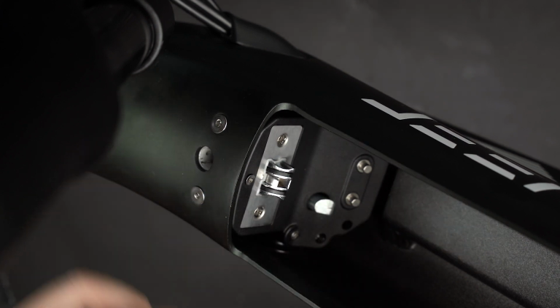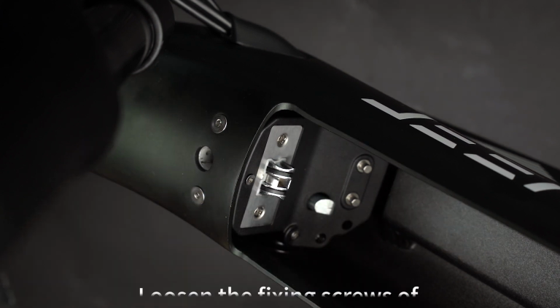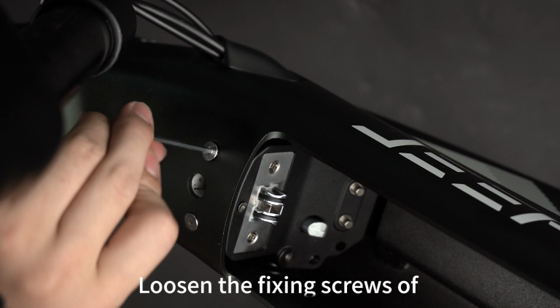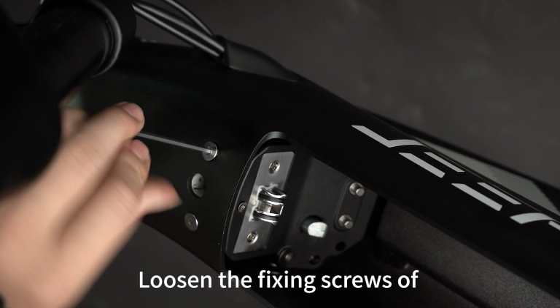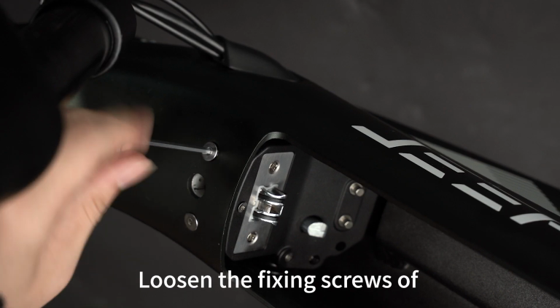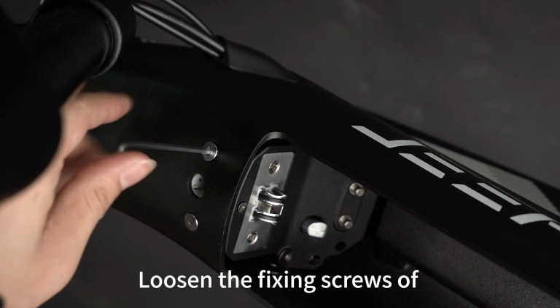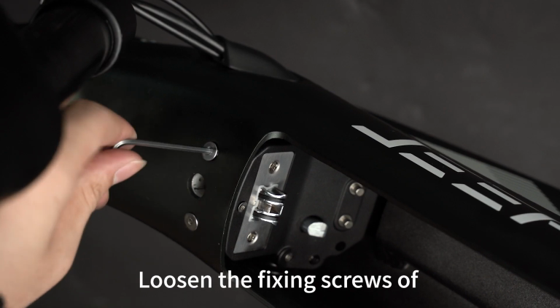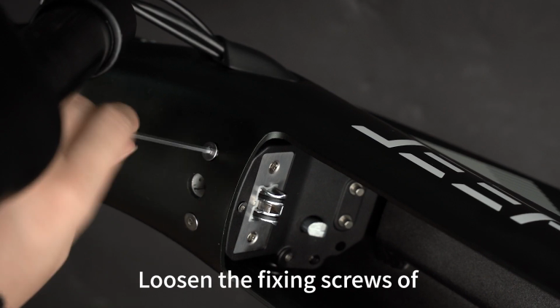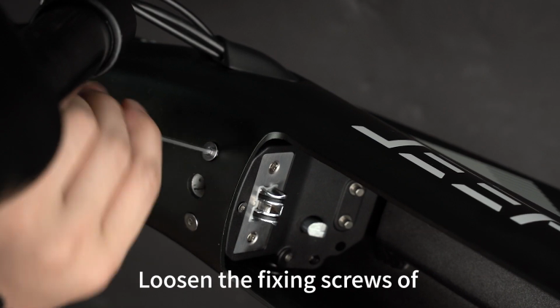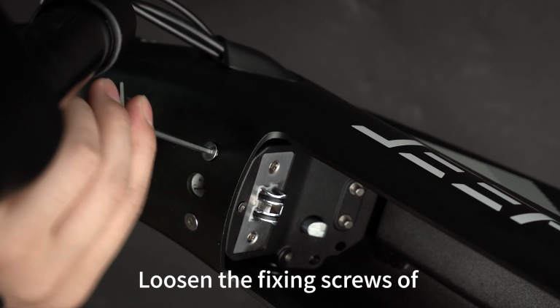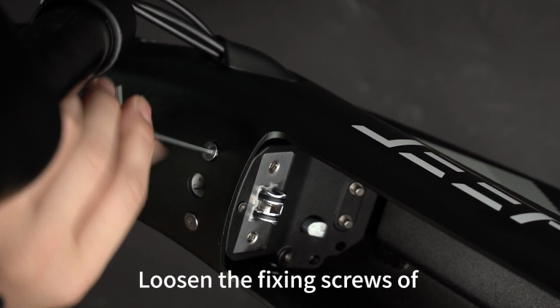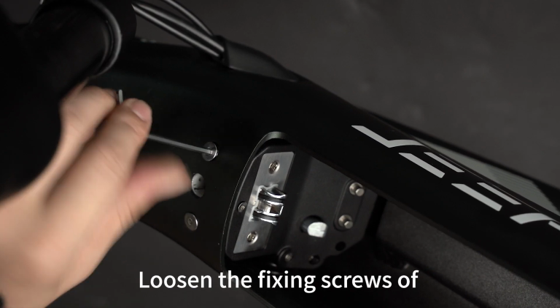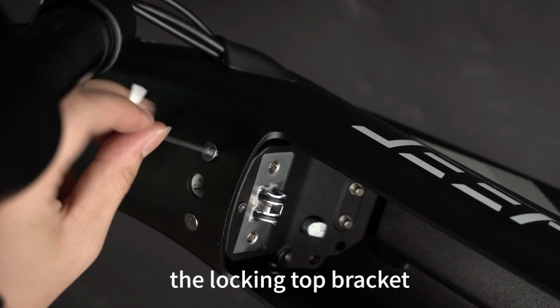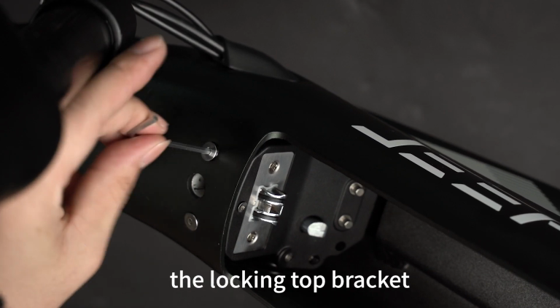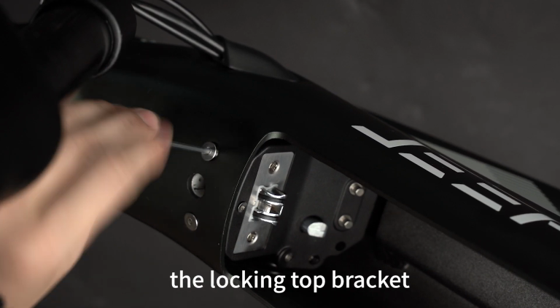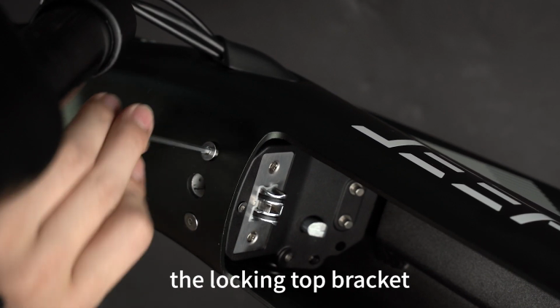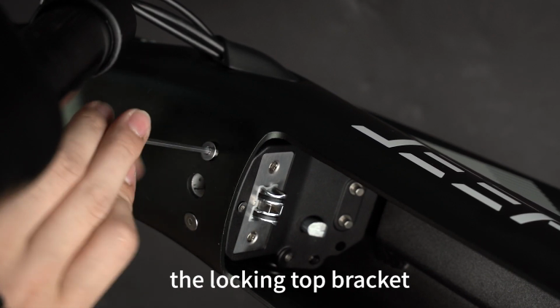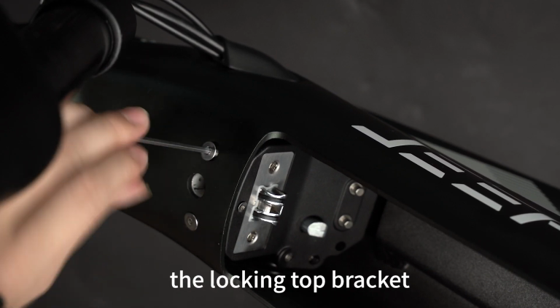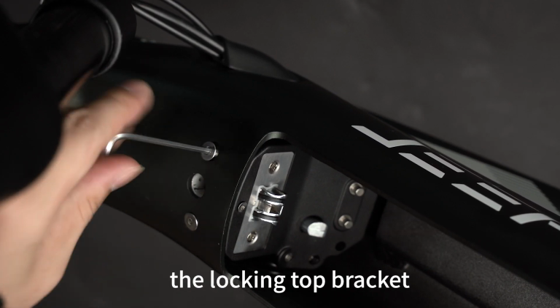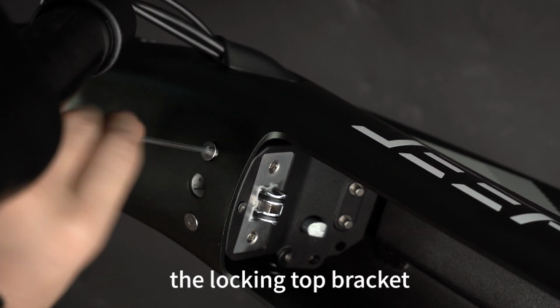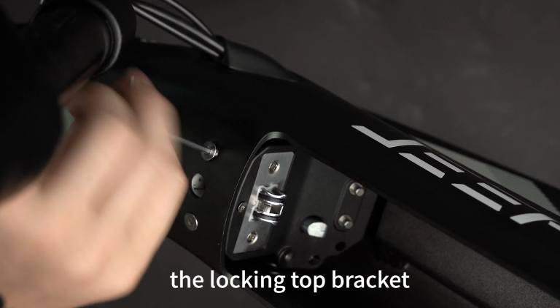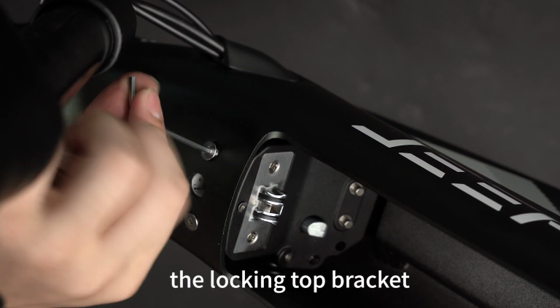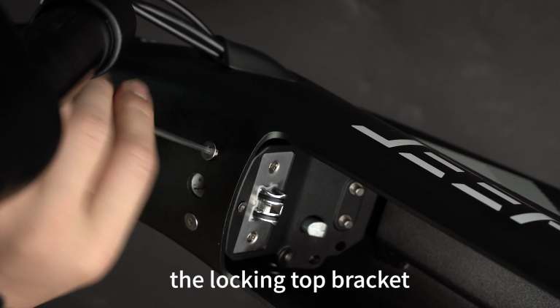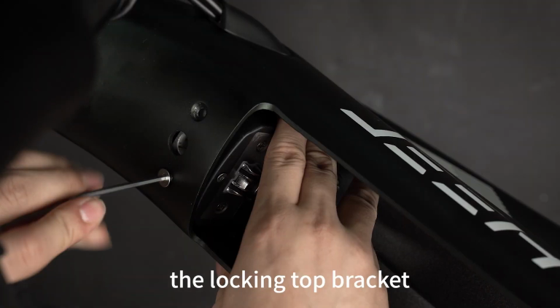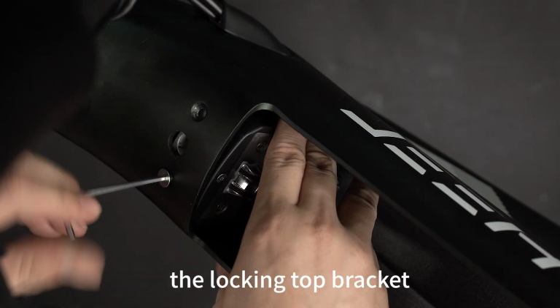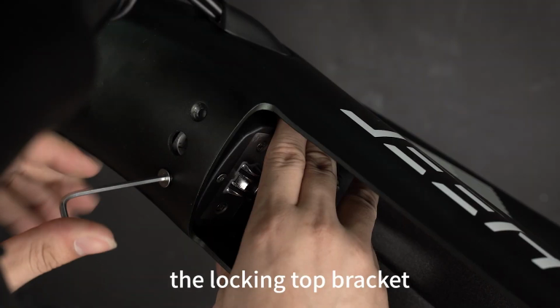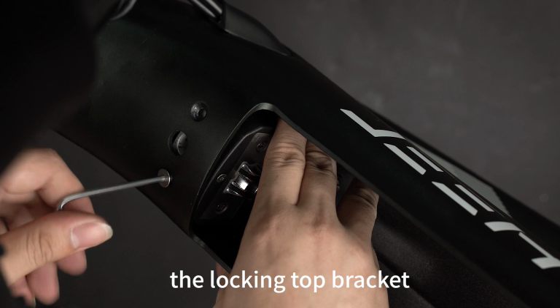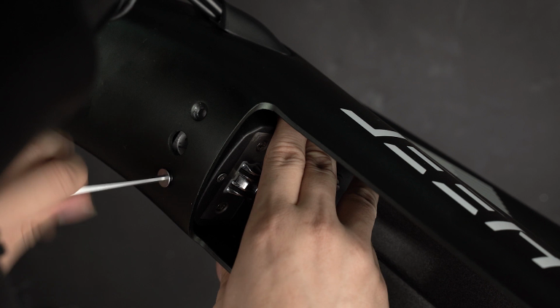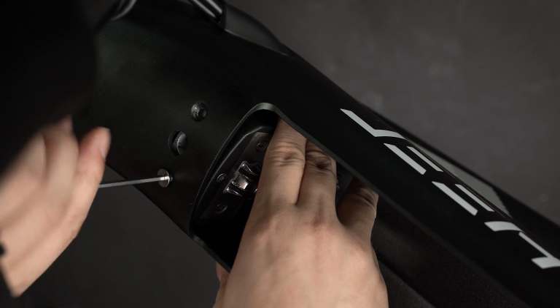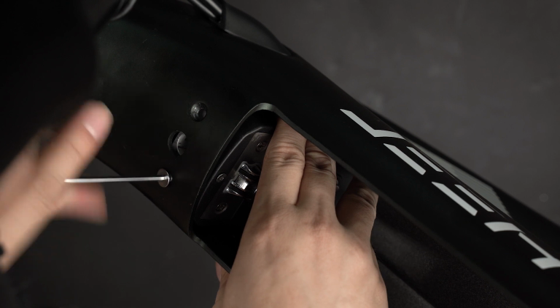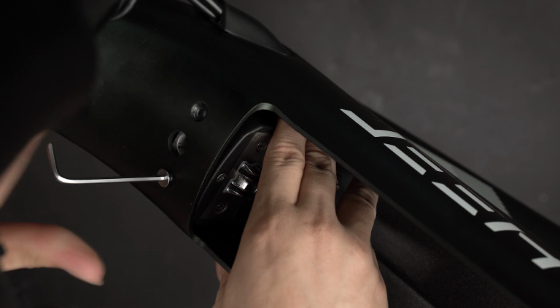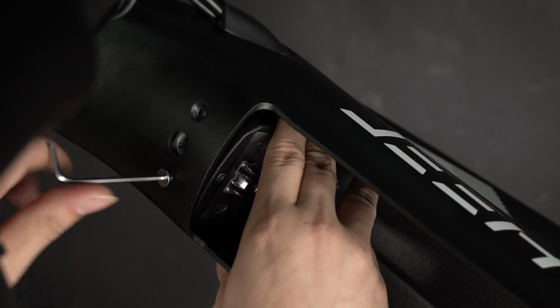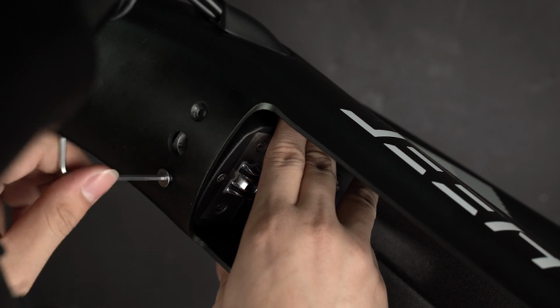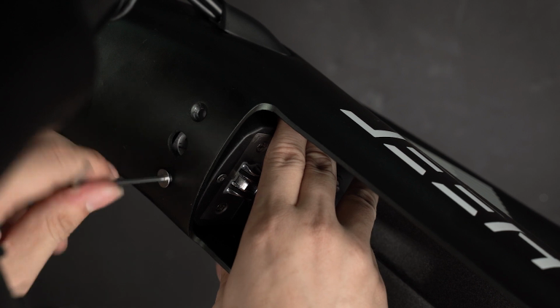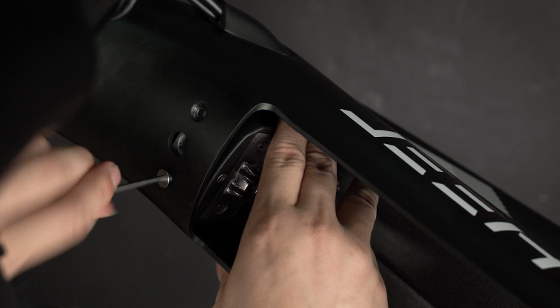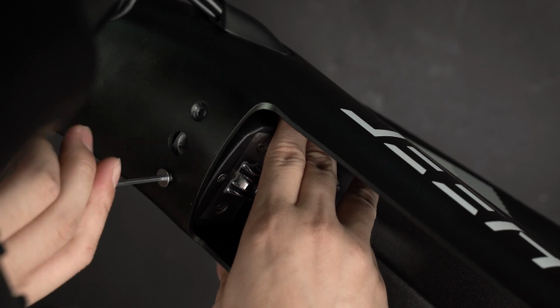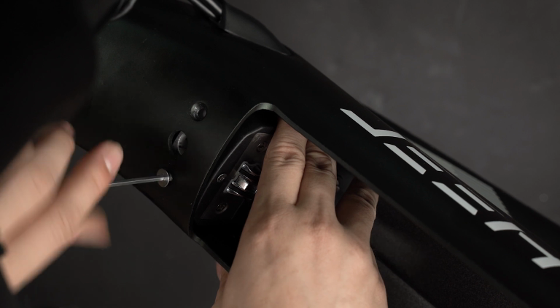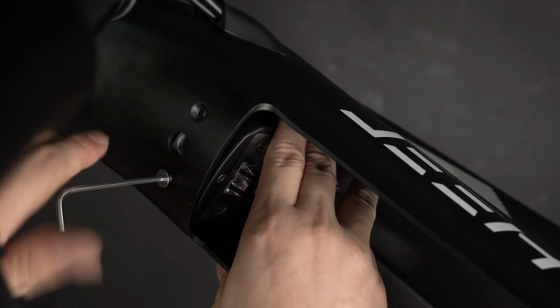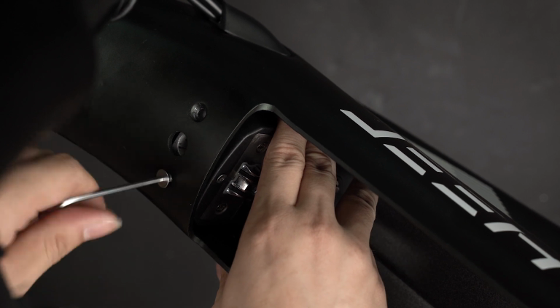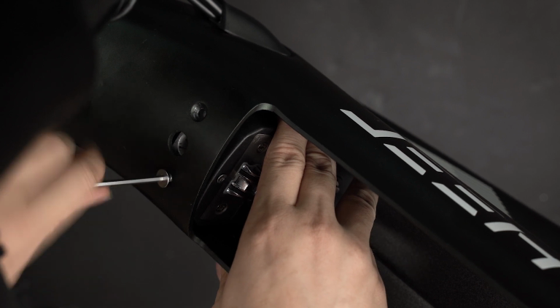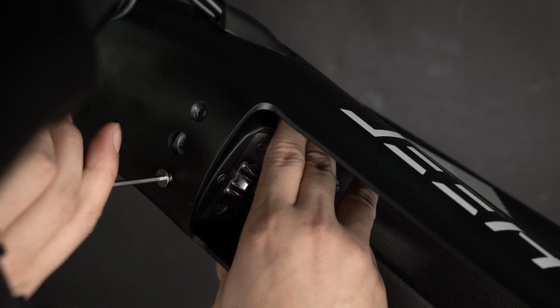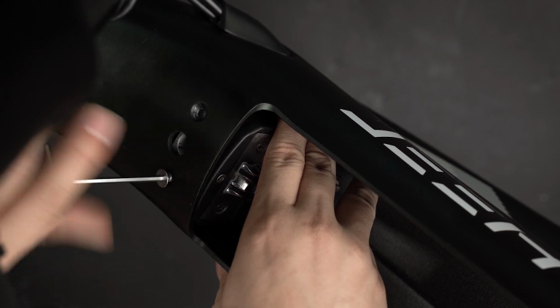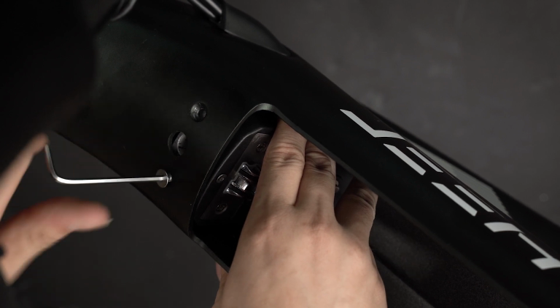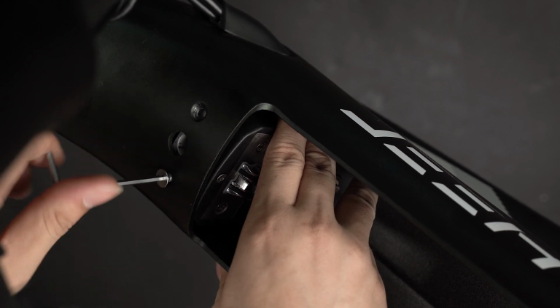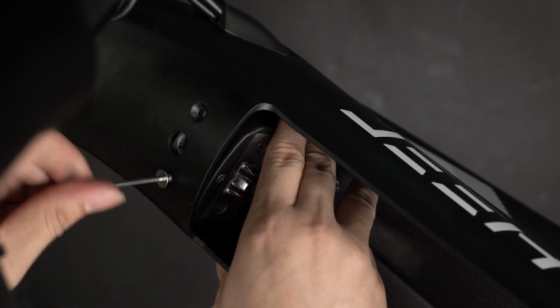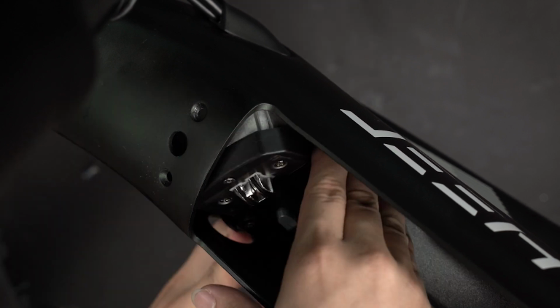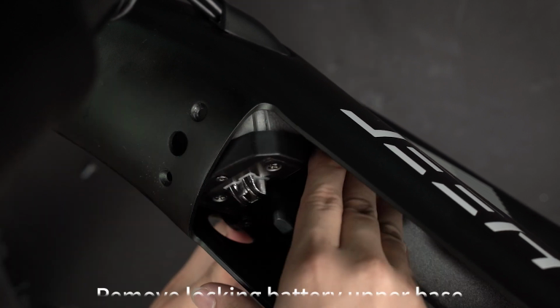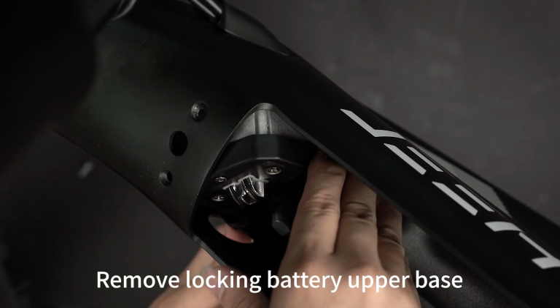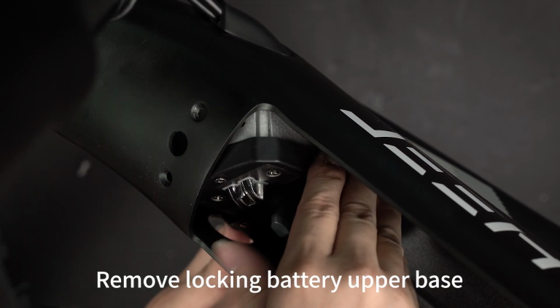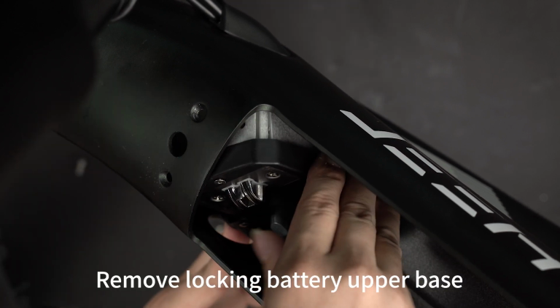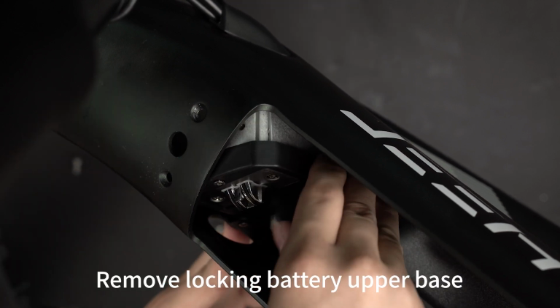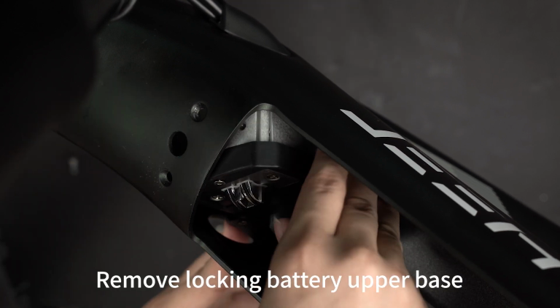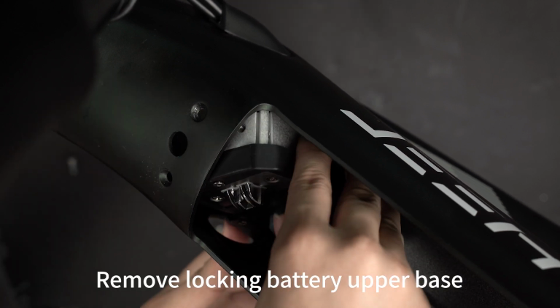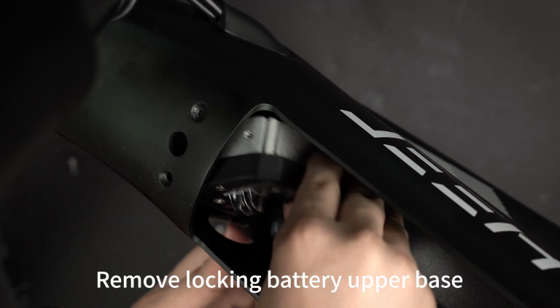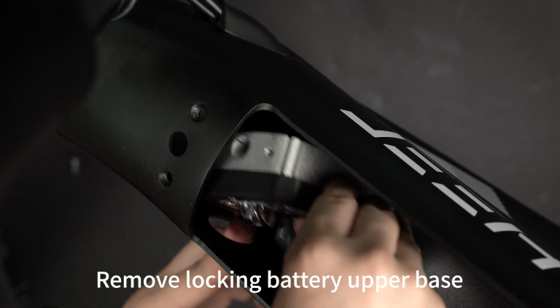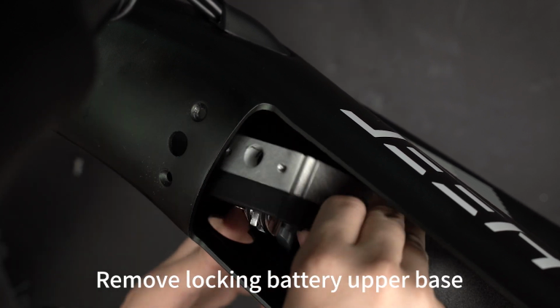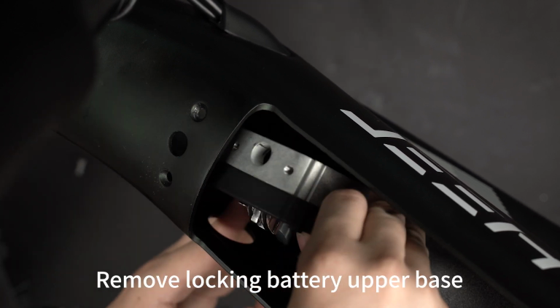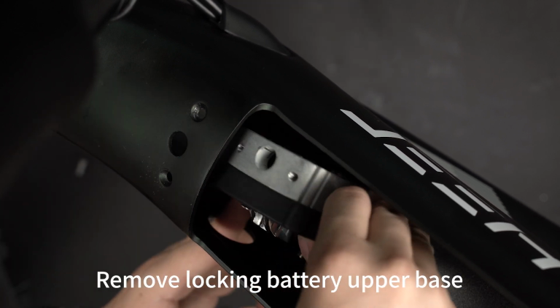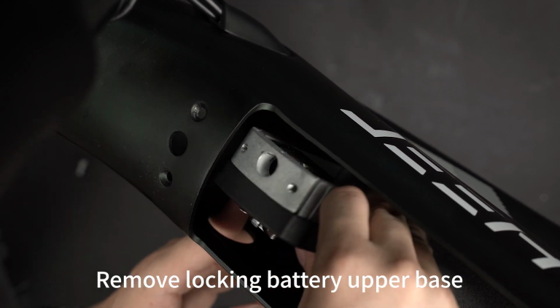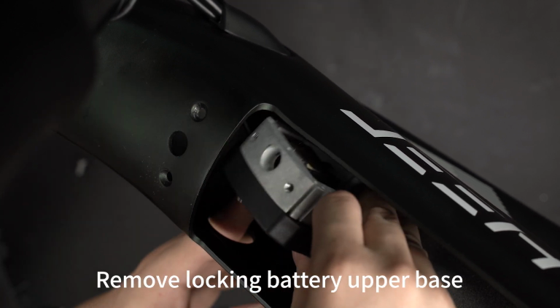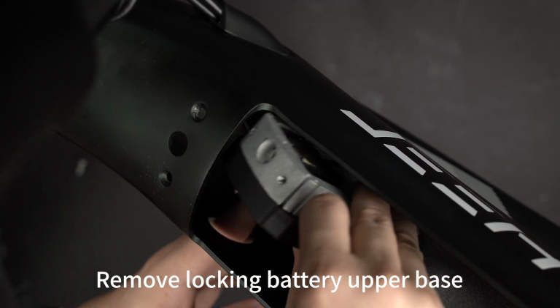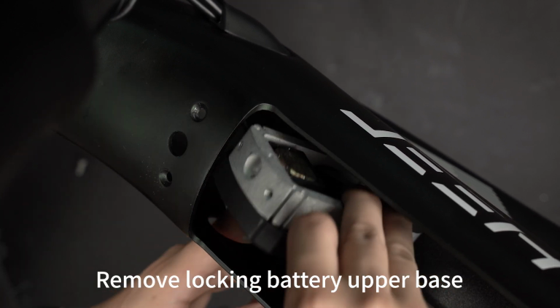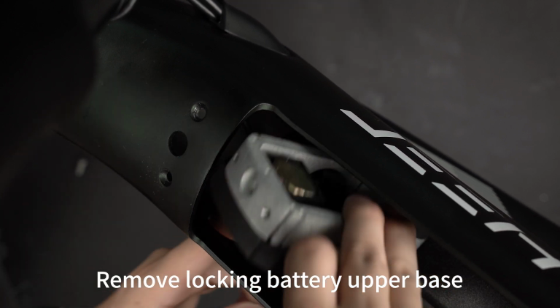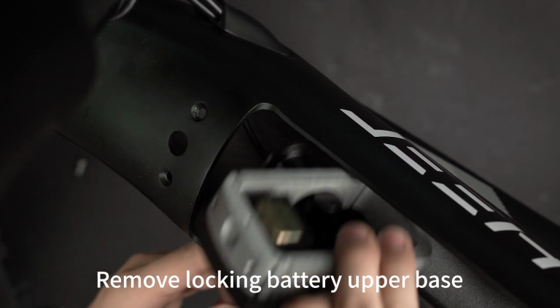Loosen the fixing screws of the locking top bracket. Remove the locking battery upper base.